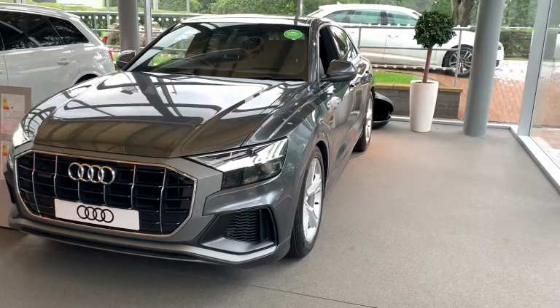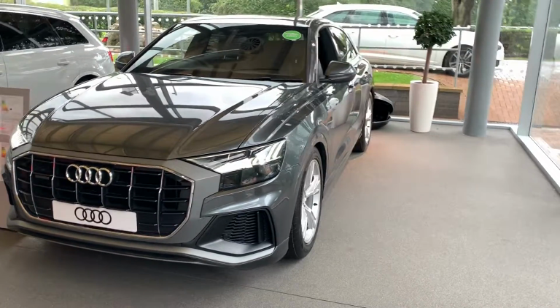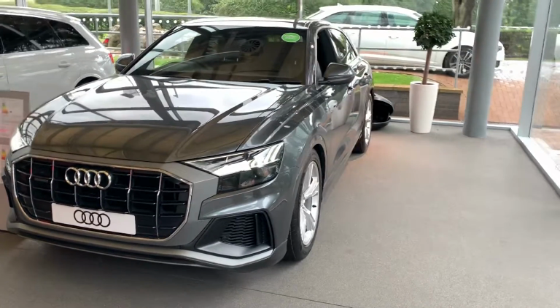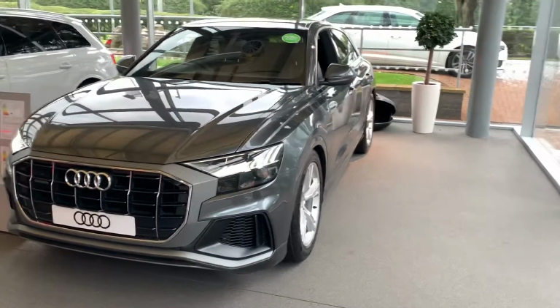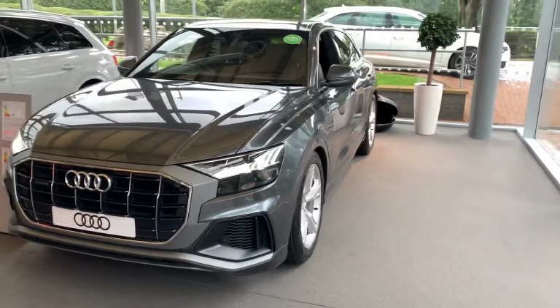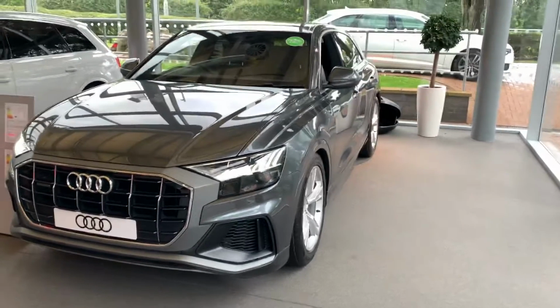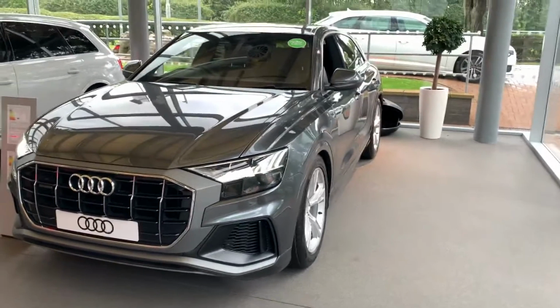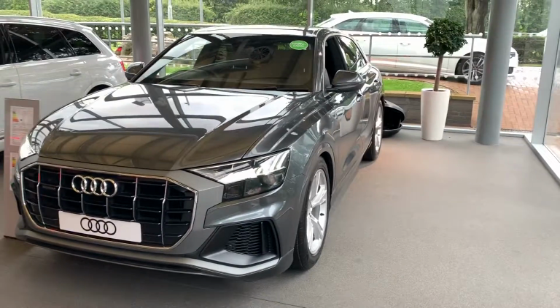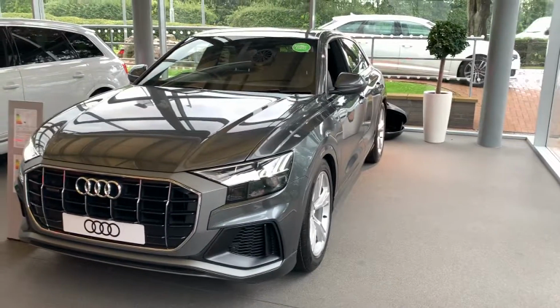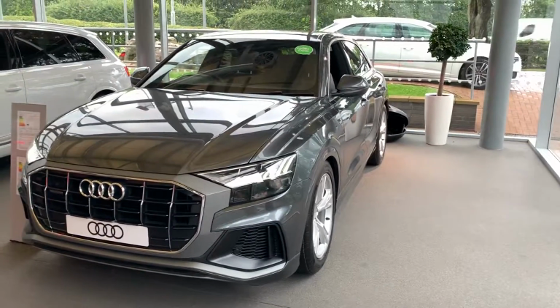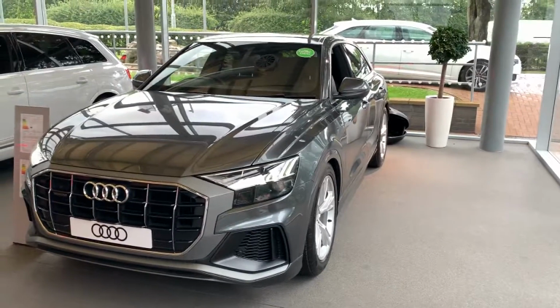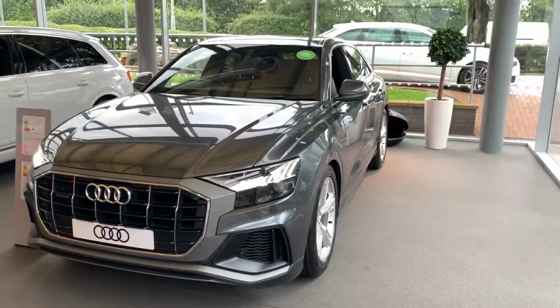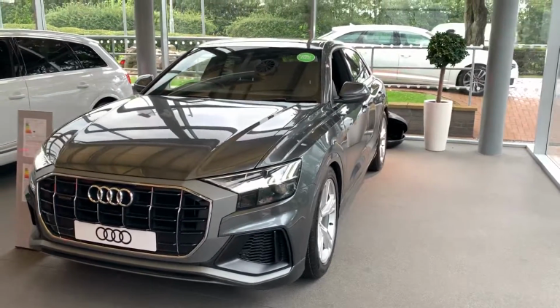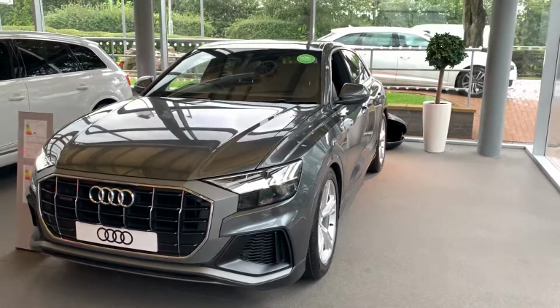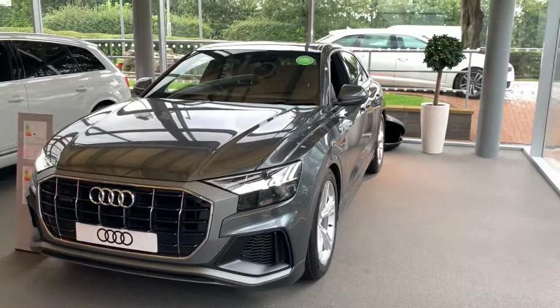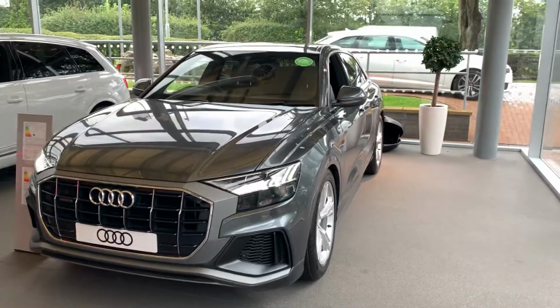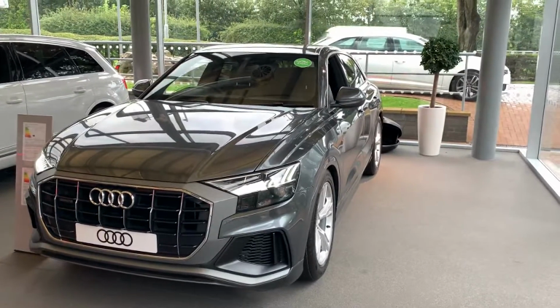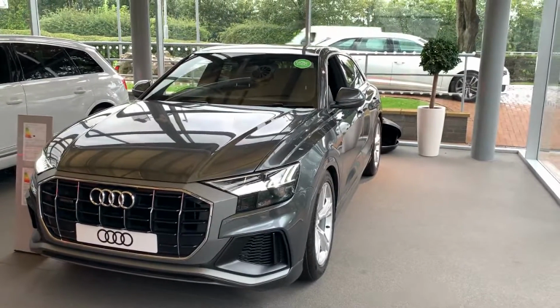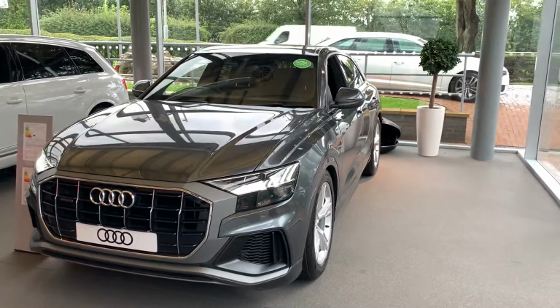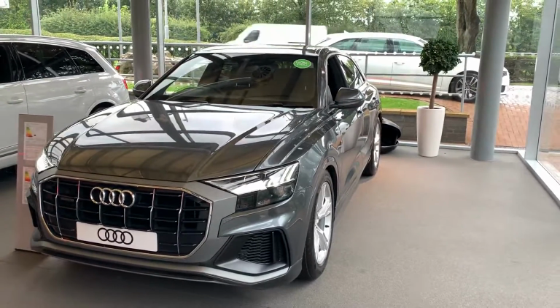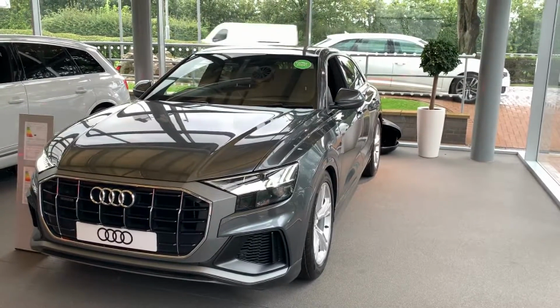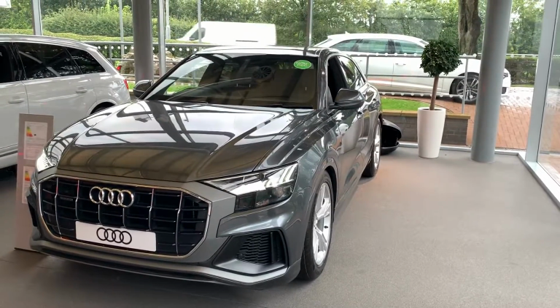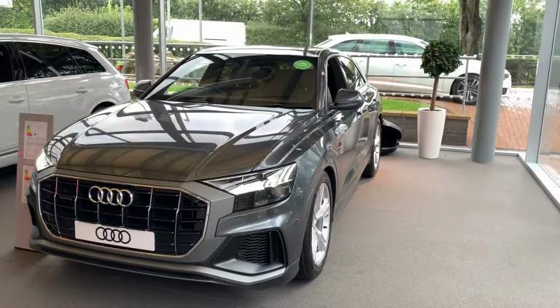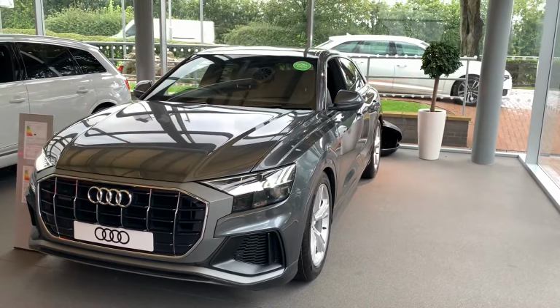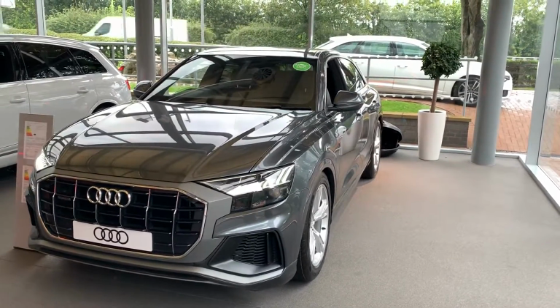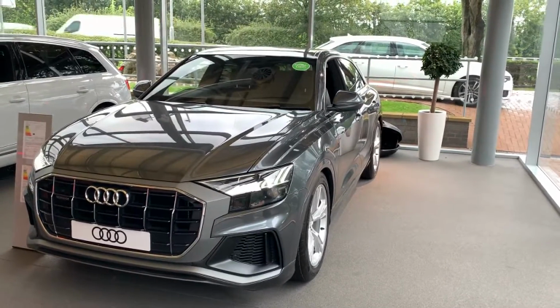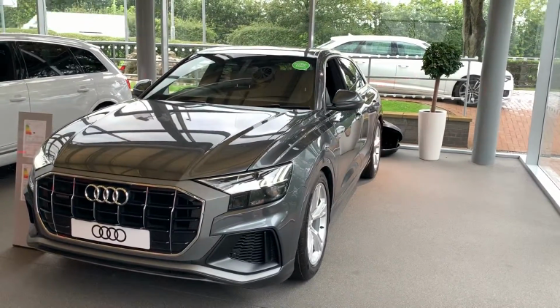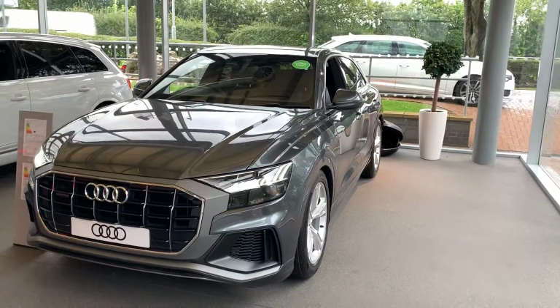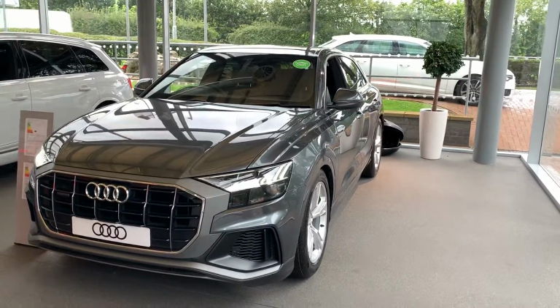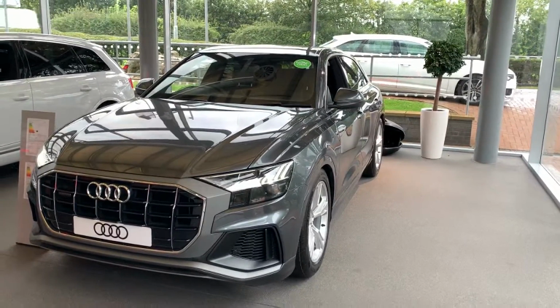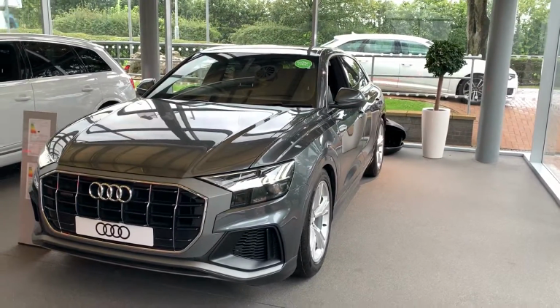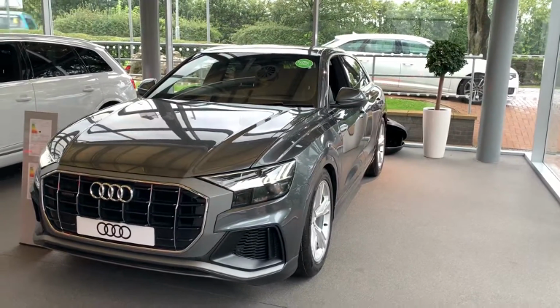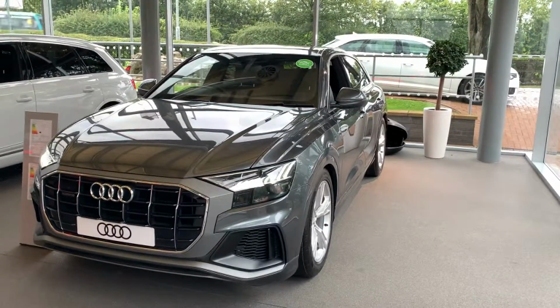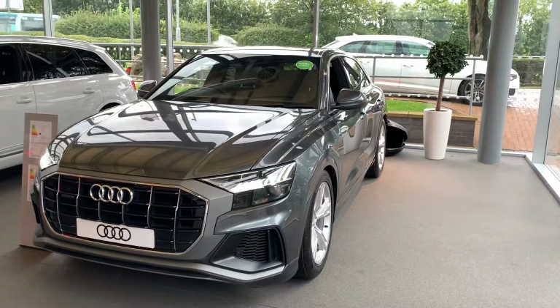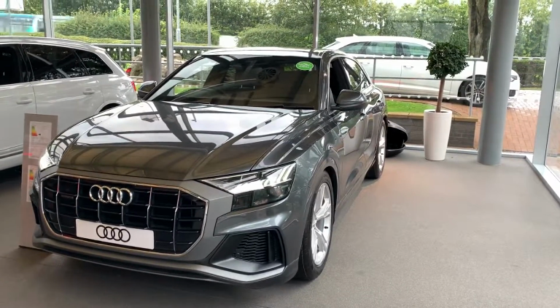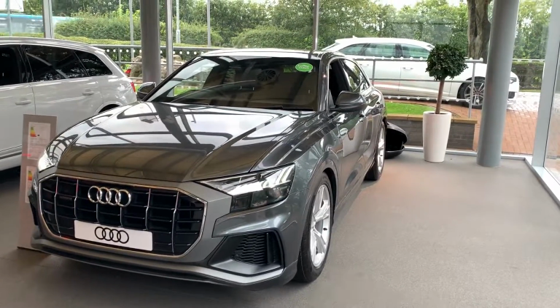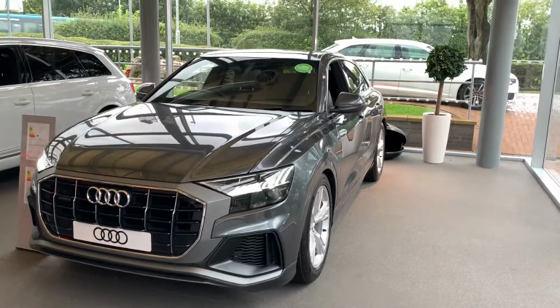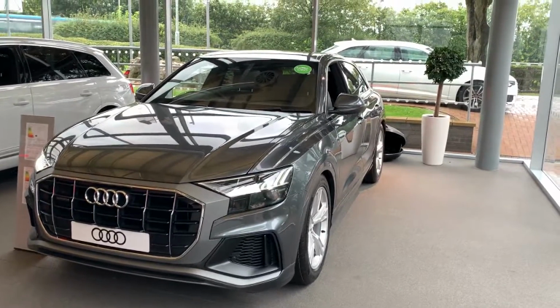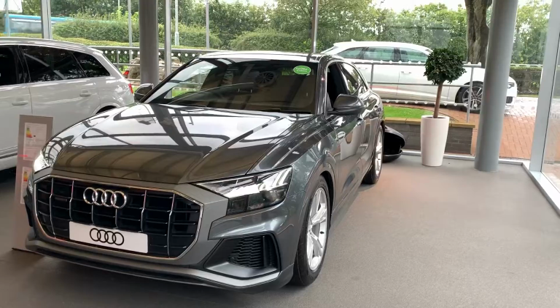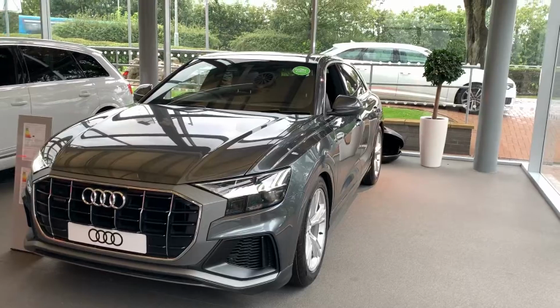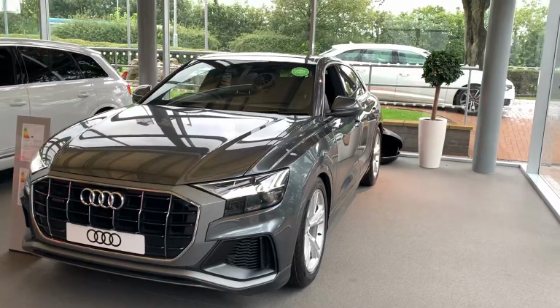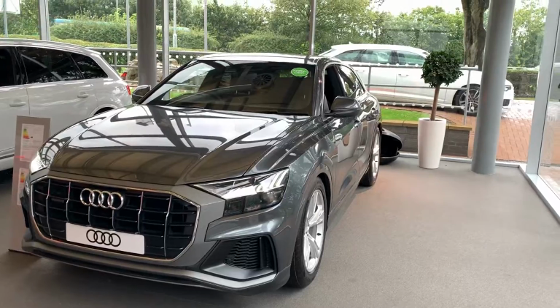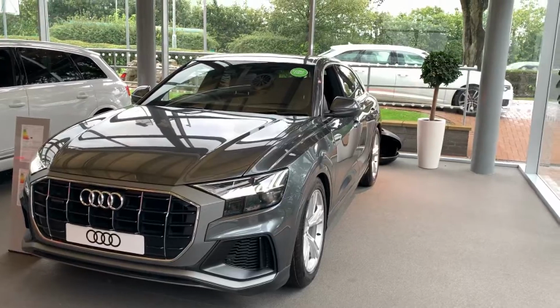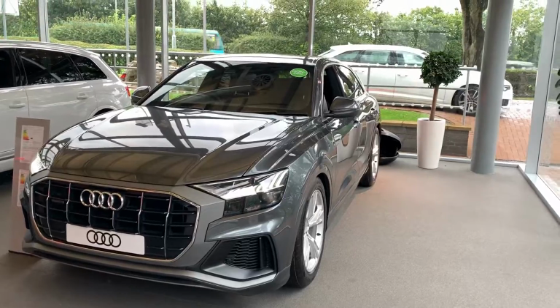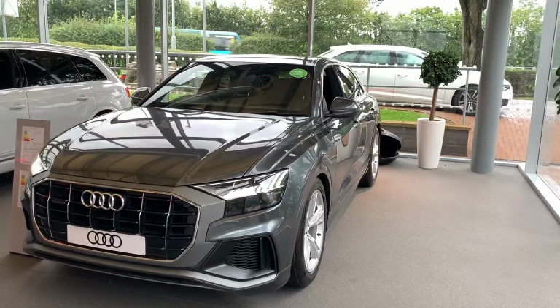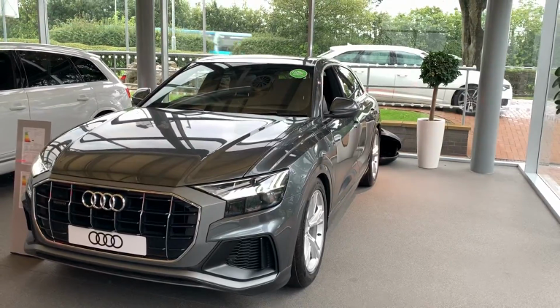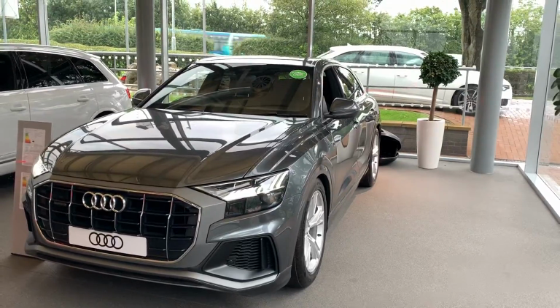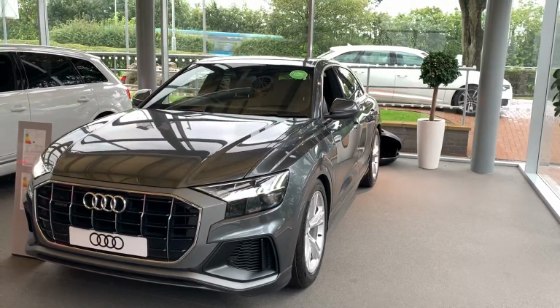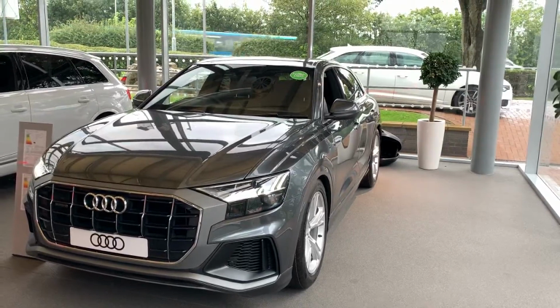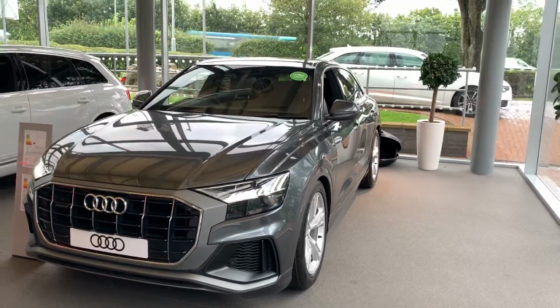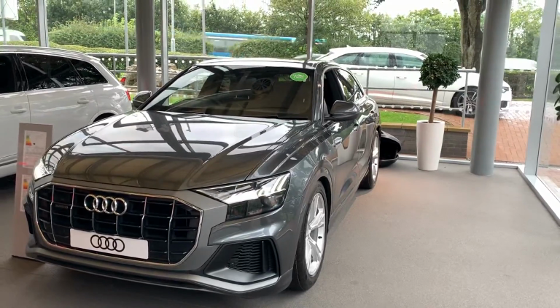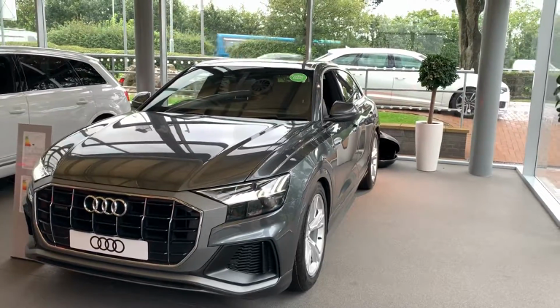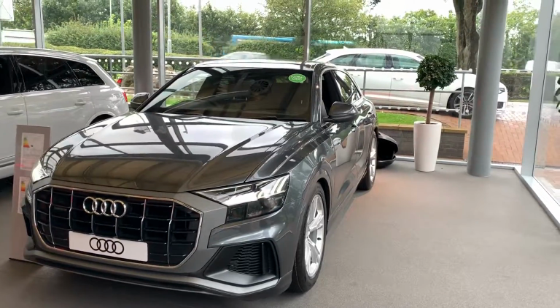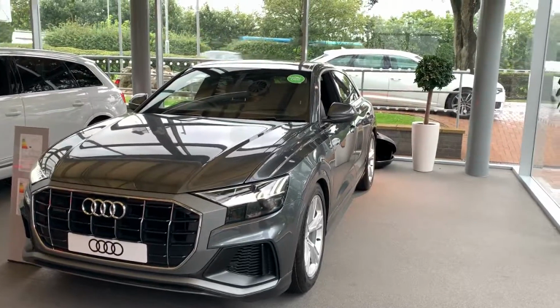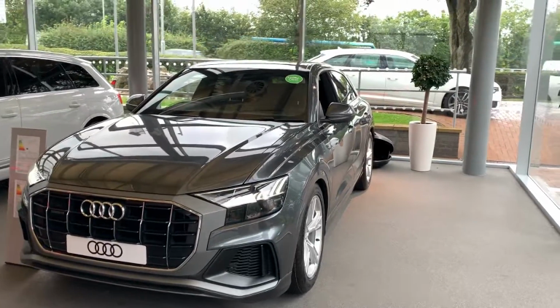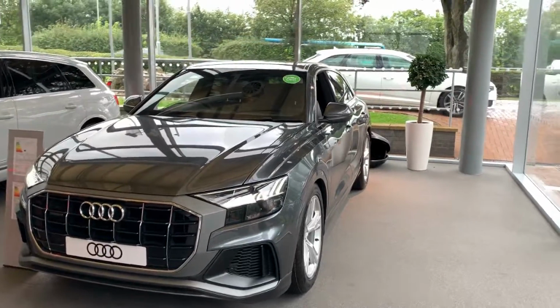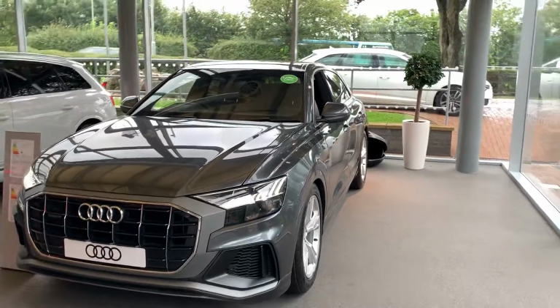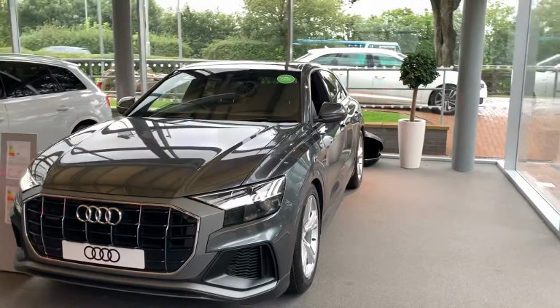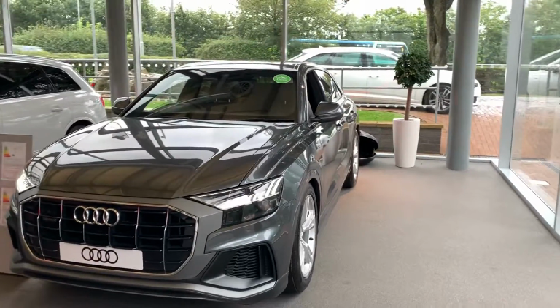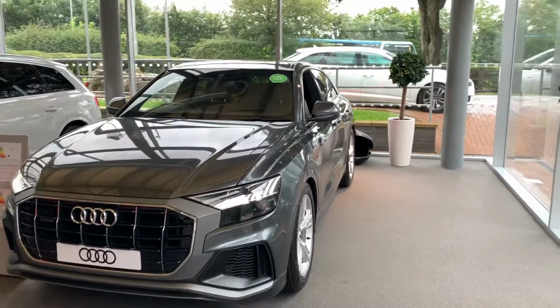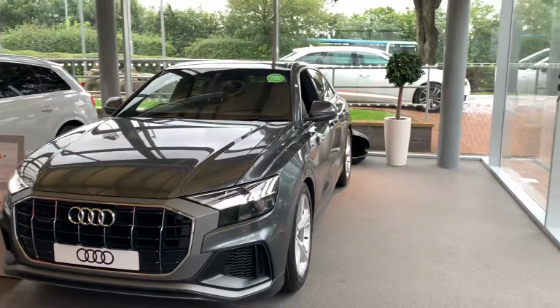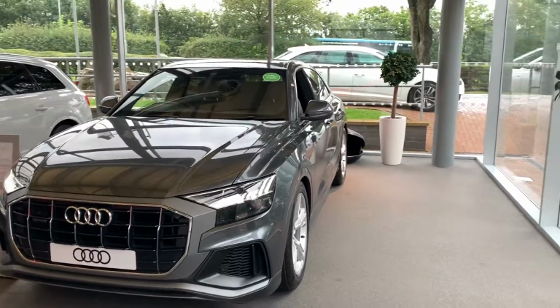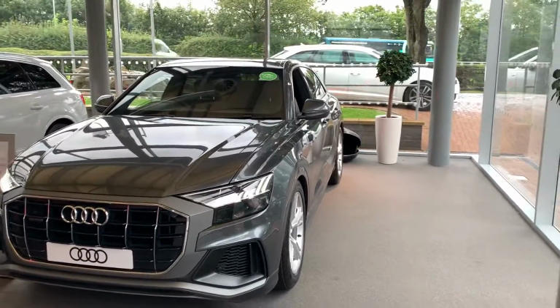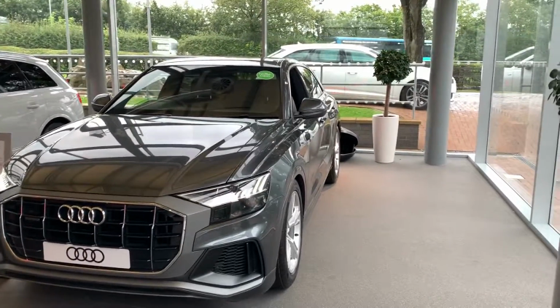Hi and welcome to Stafford Audi. I'd just like to give you a quick run through this brand new Audi Q8 that we currently have in our showroom at the minute.